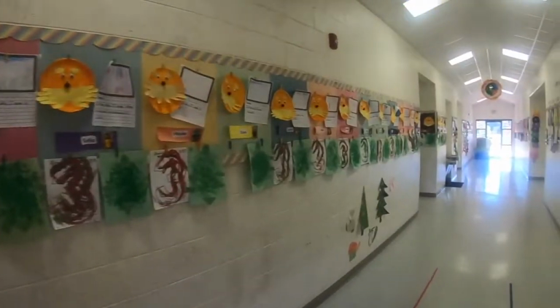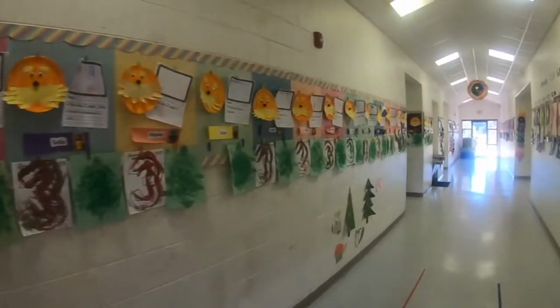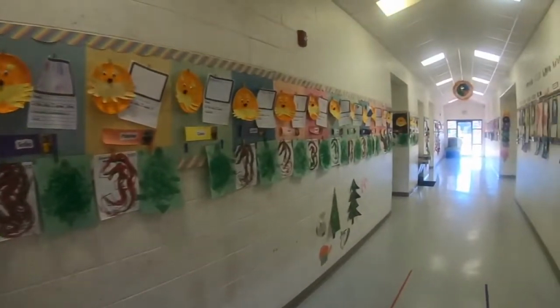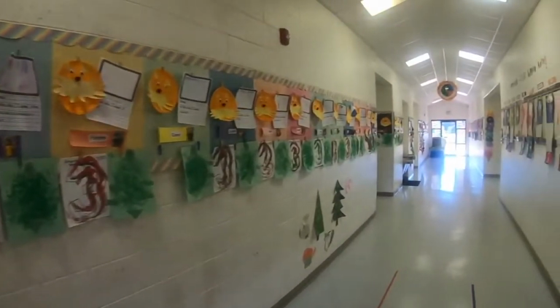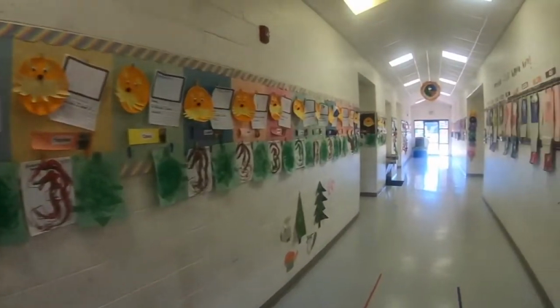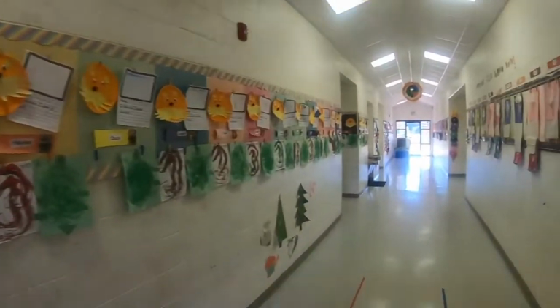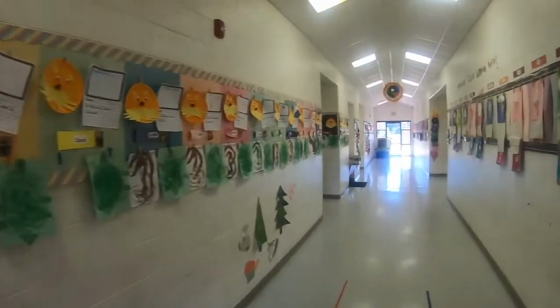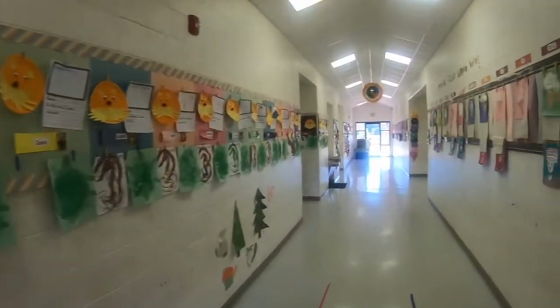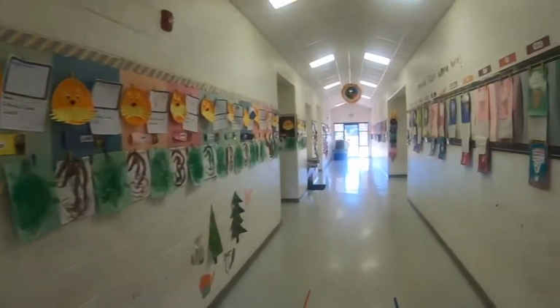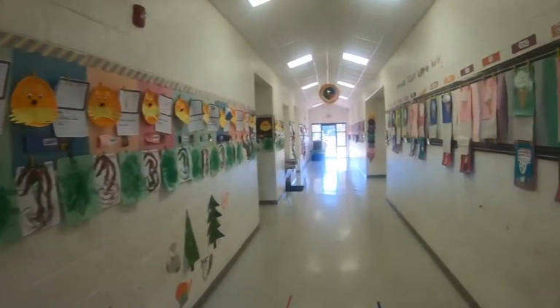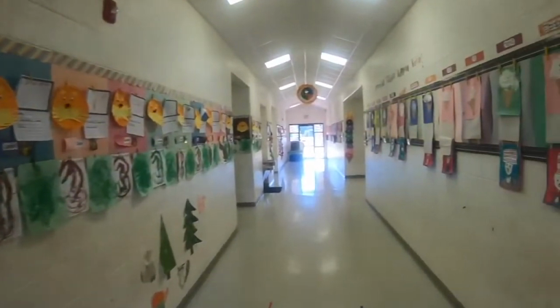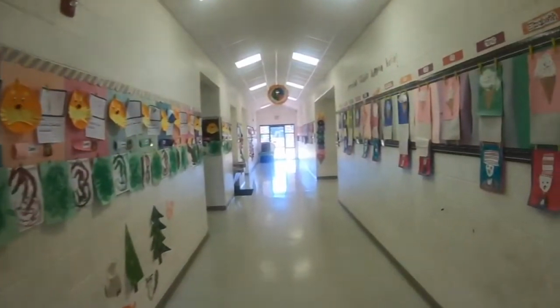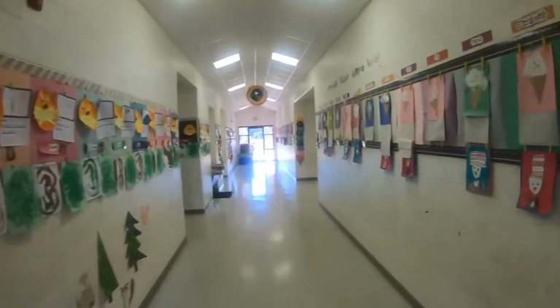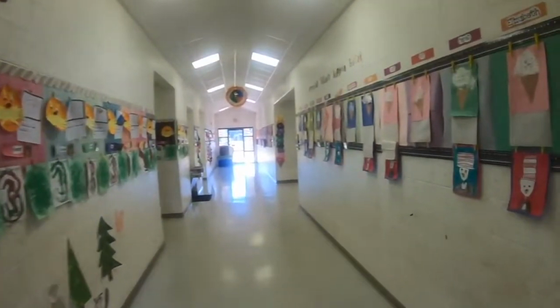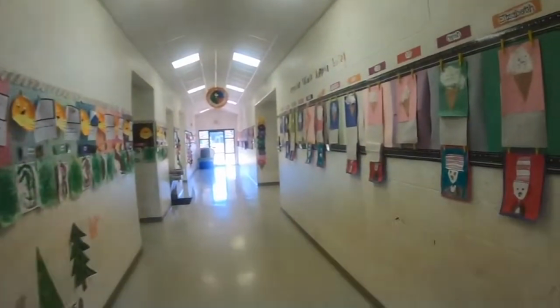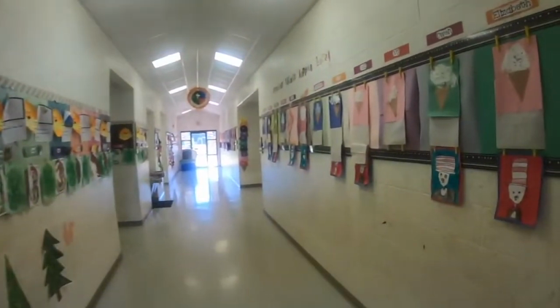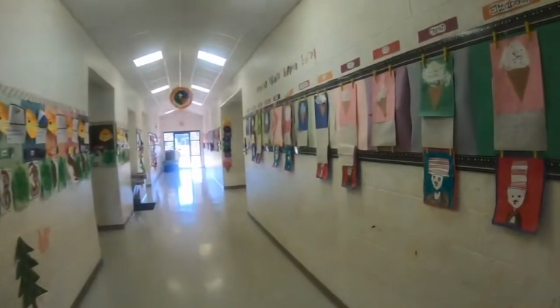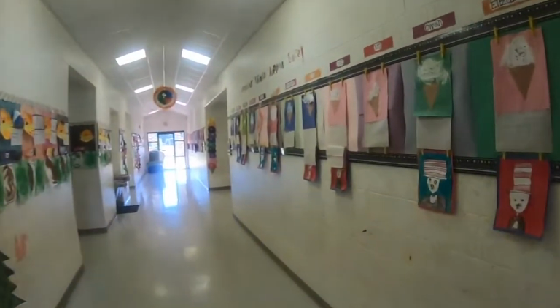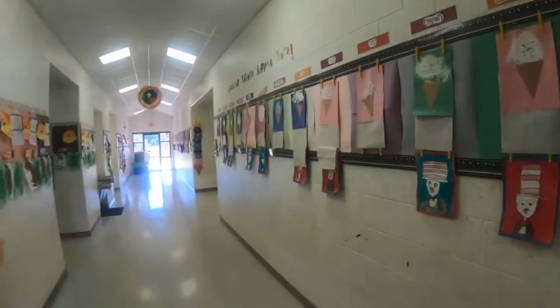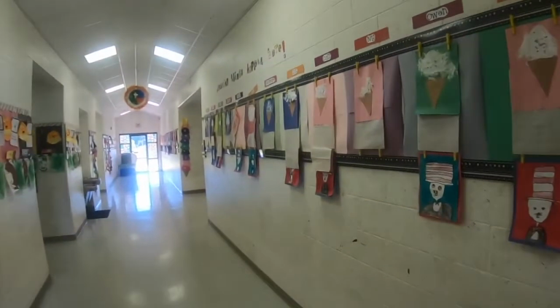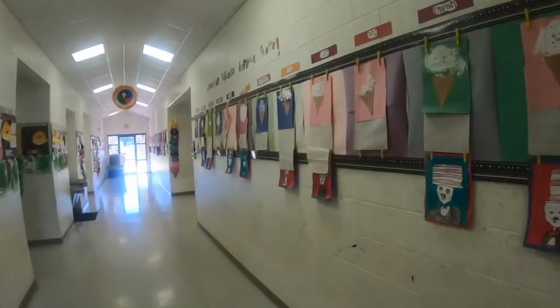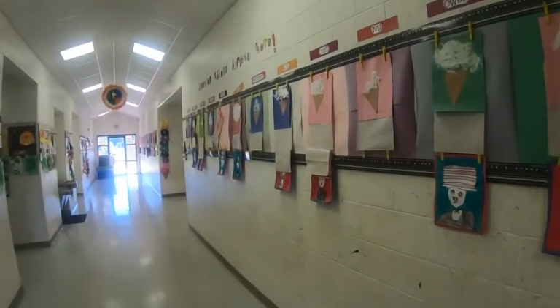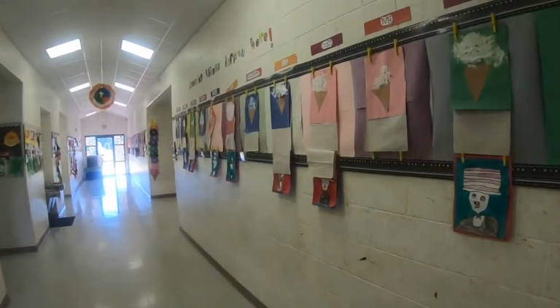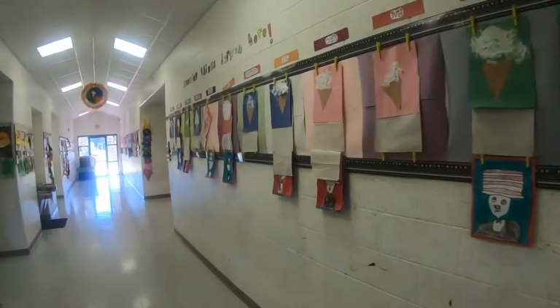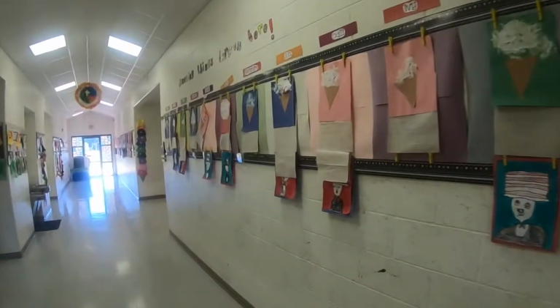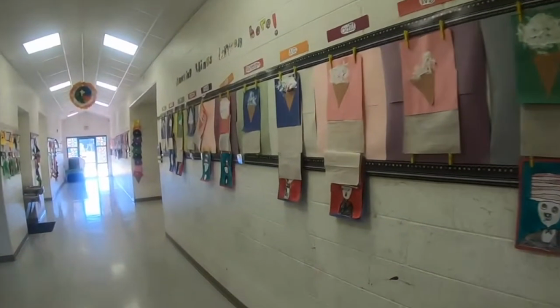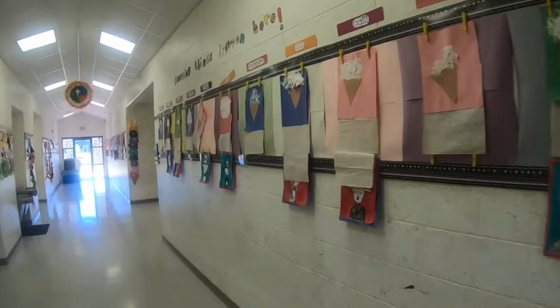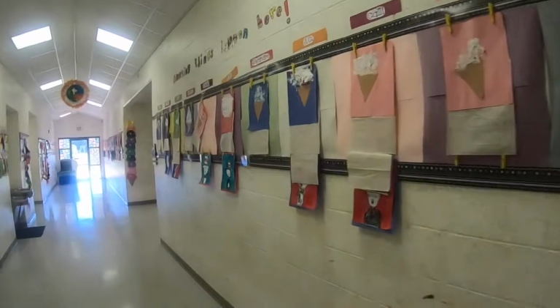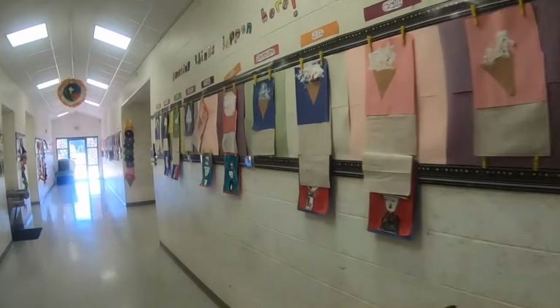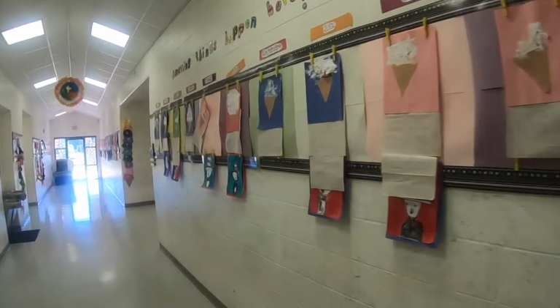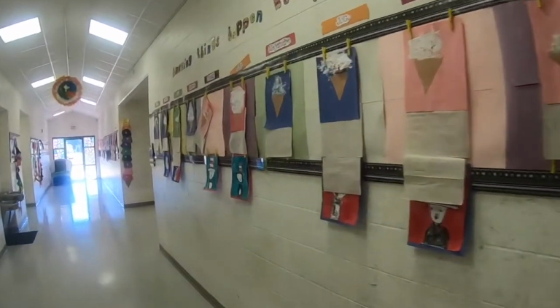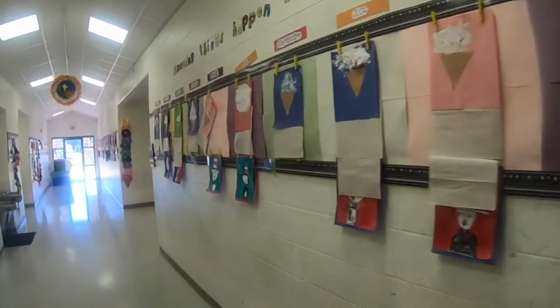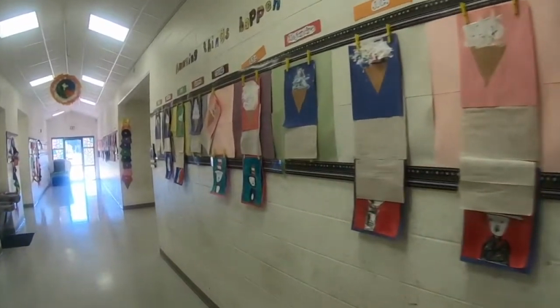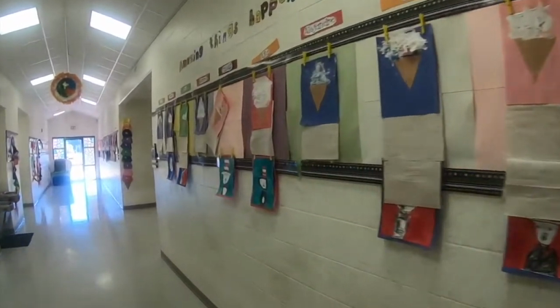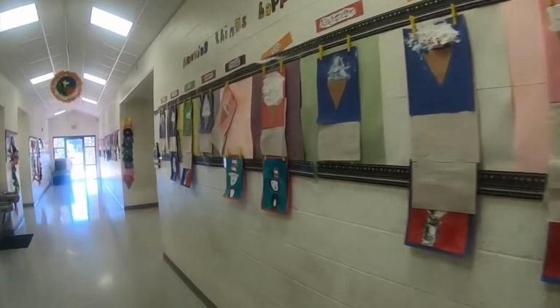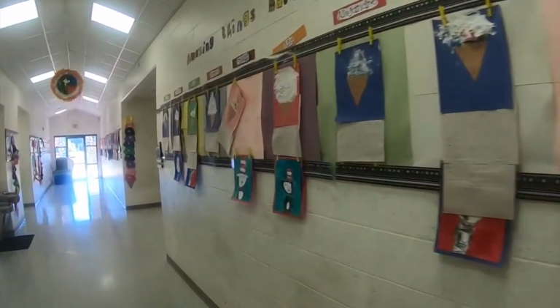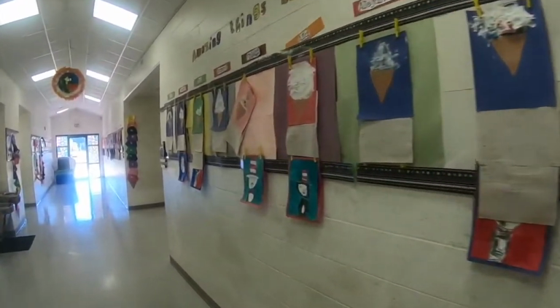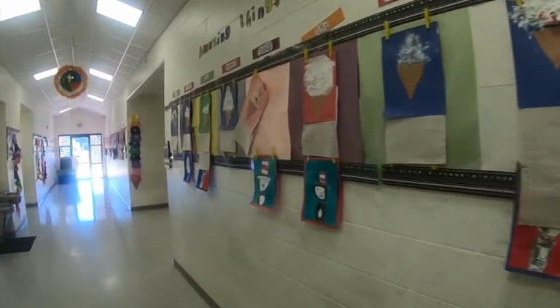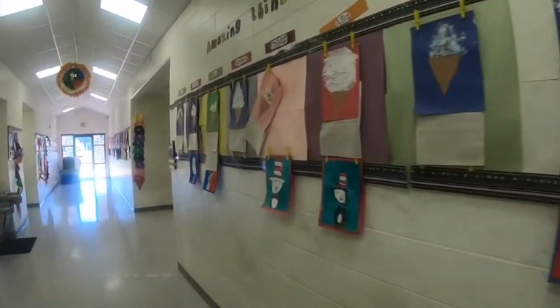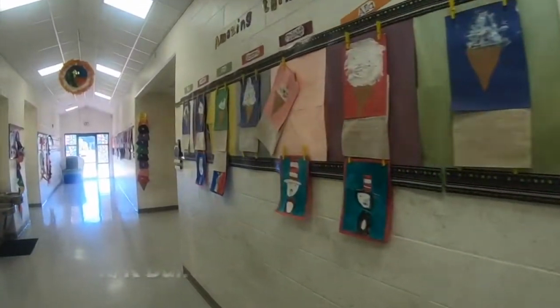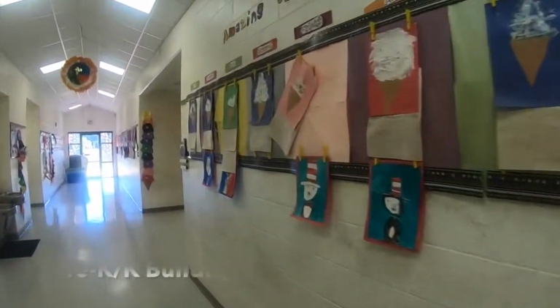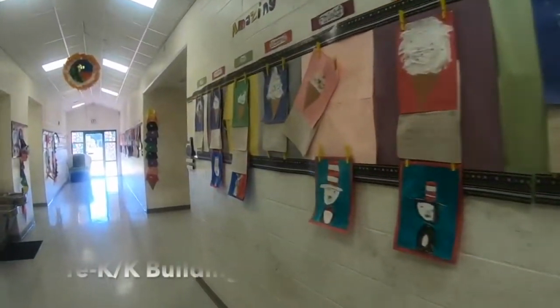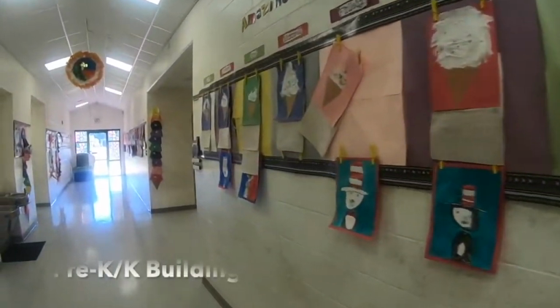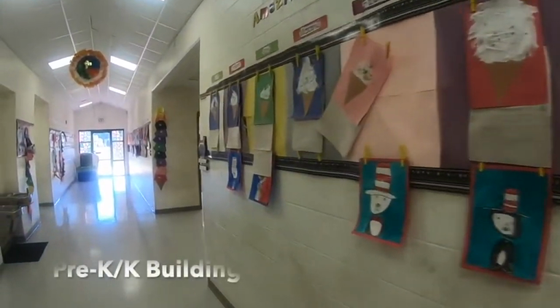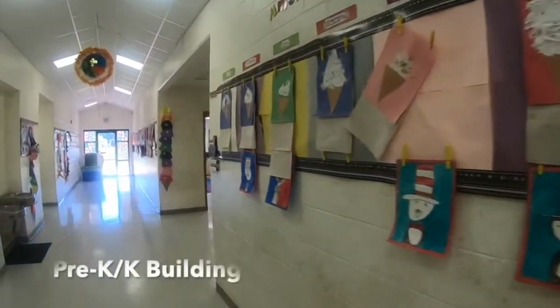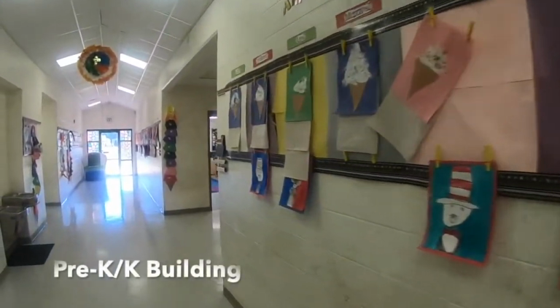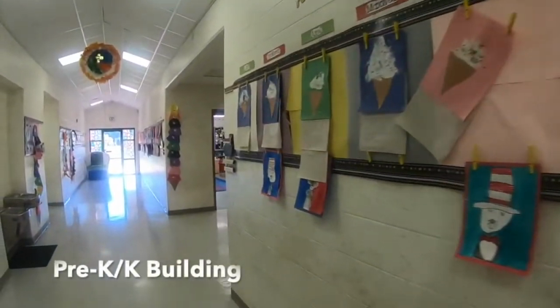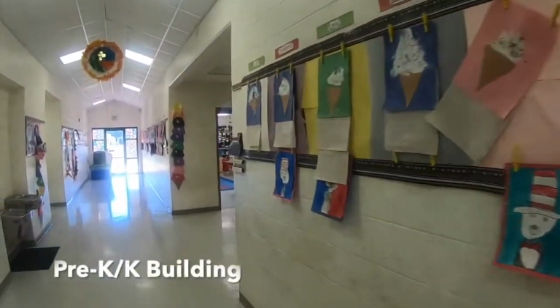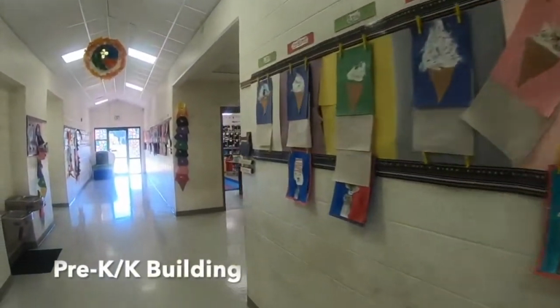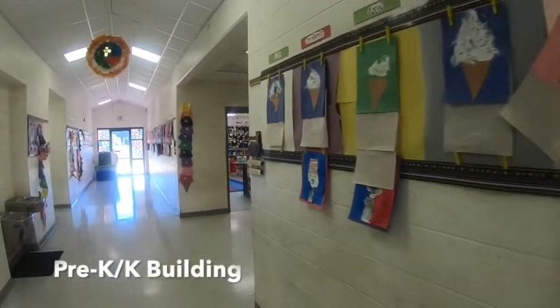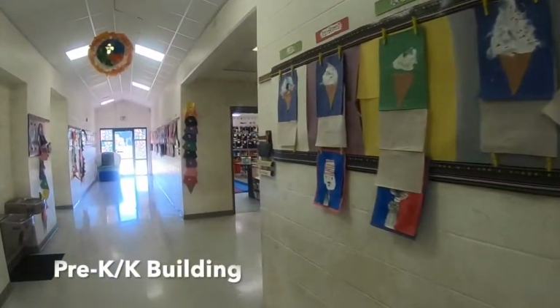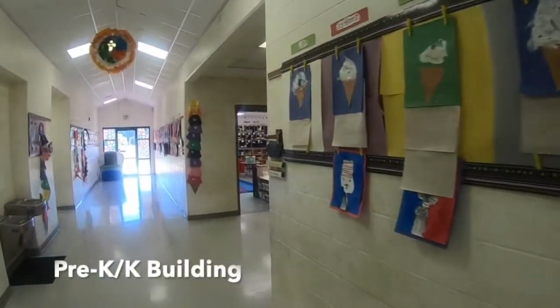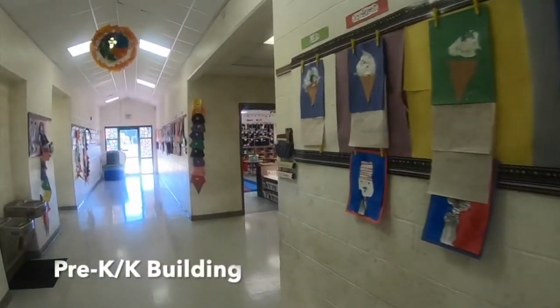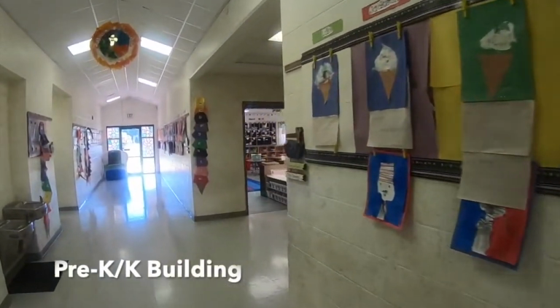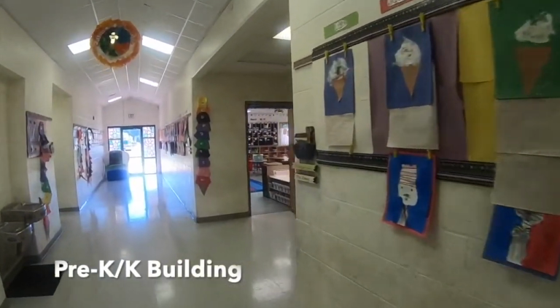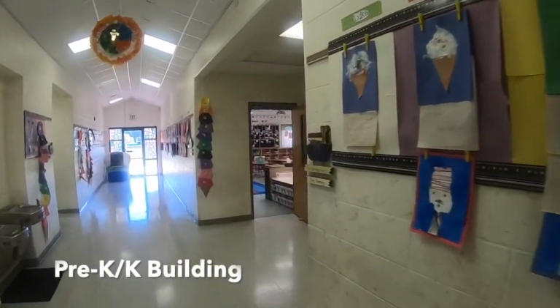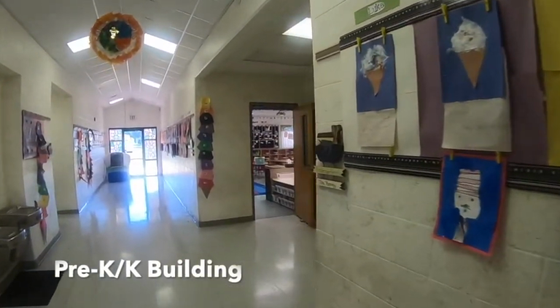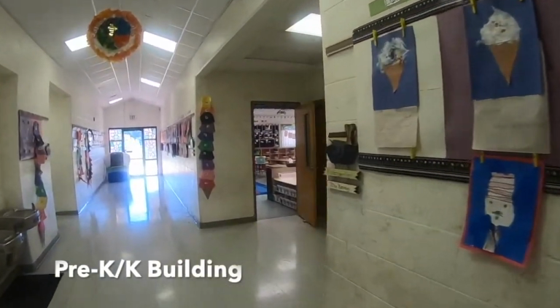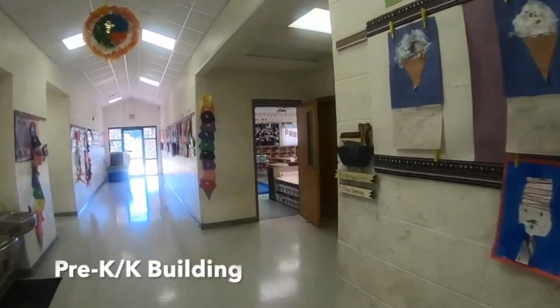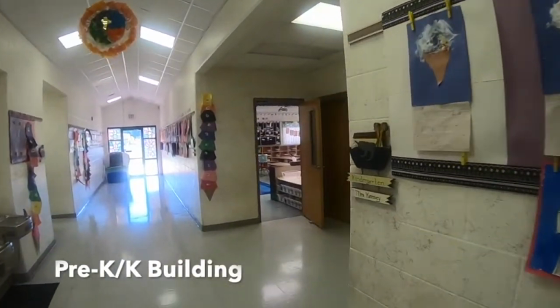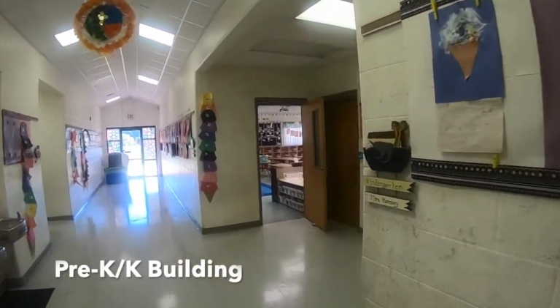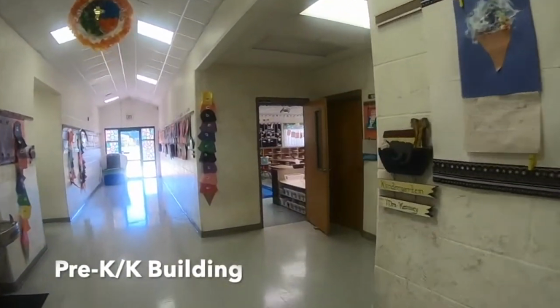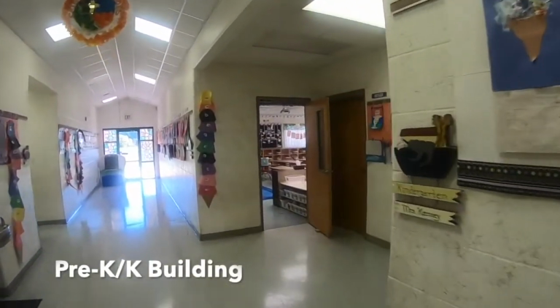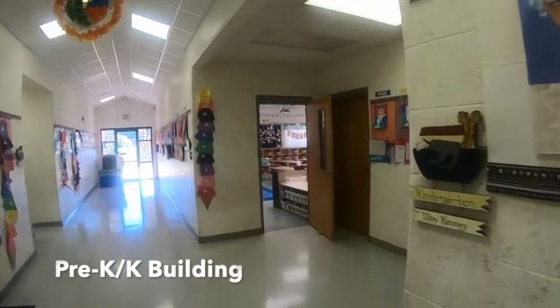We have two classes of each grade, beginning with our early childhood students in Pre-K and Kindergarten.